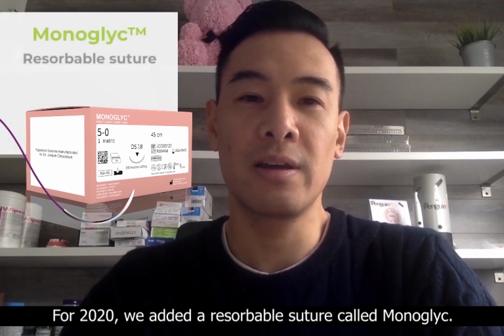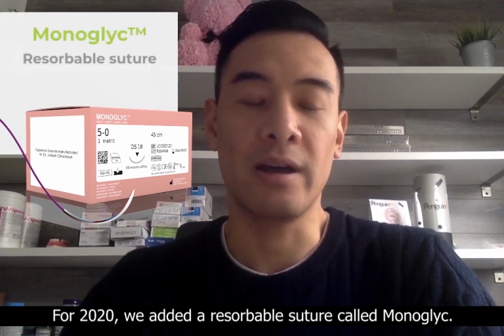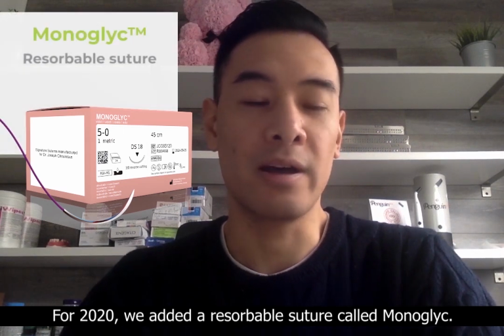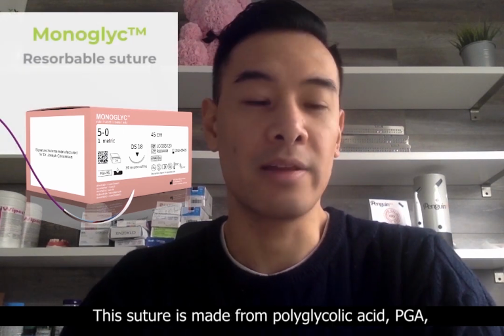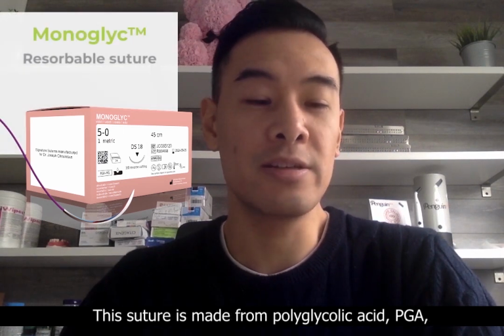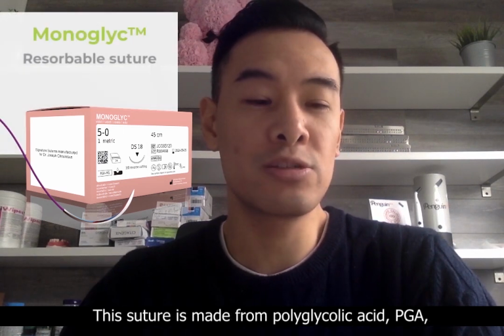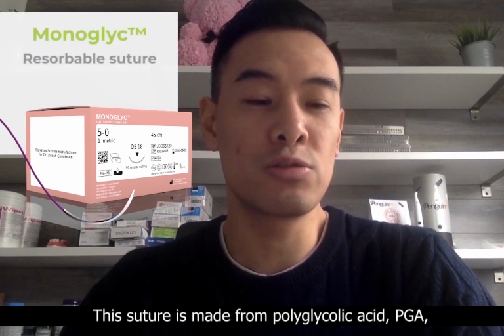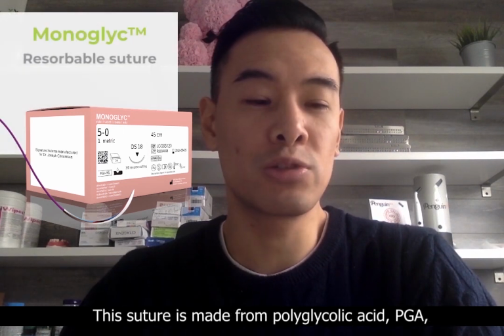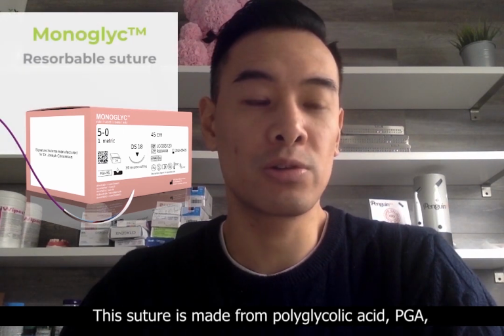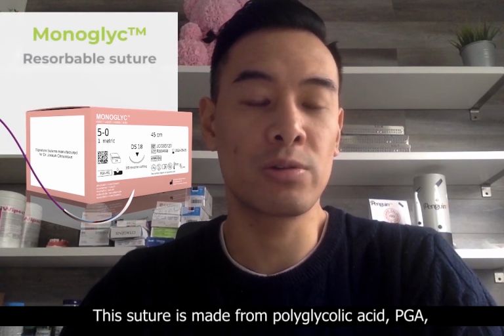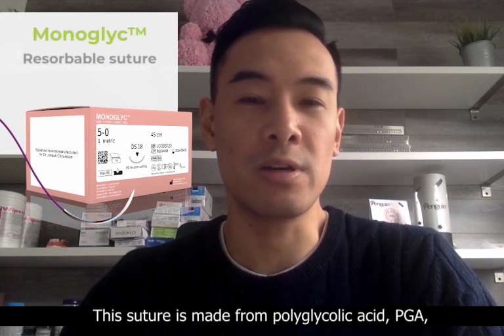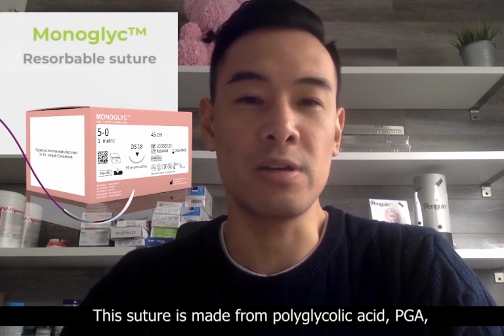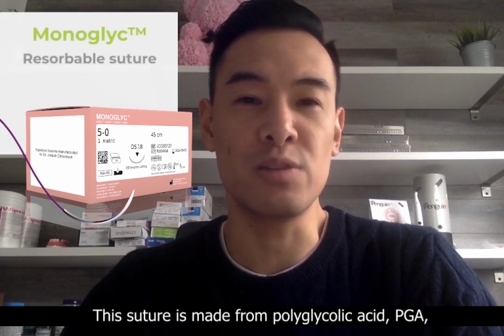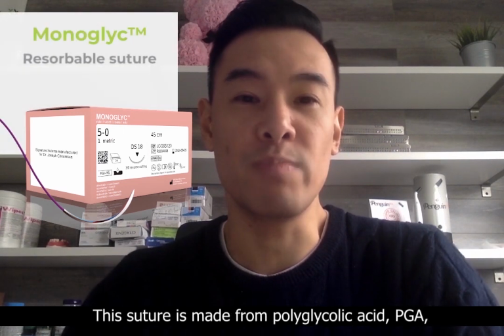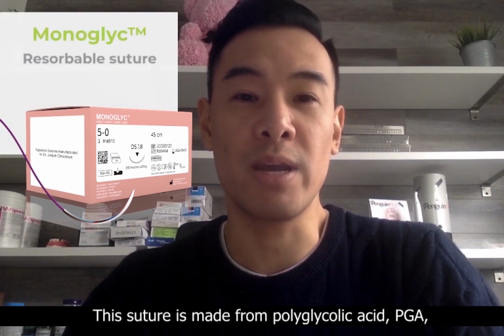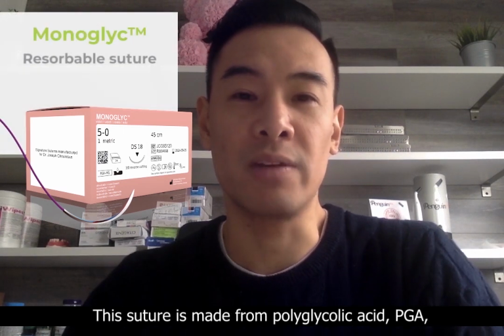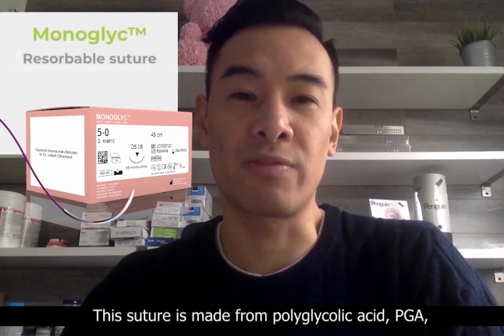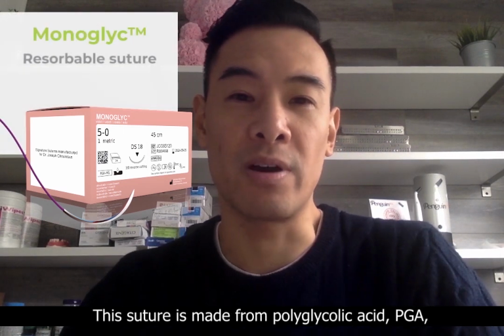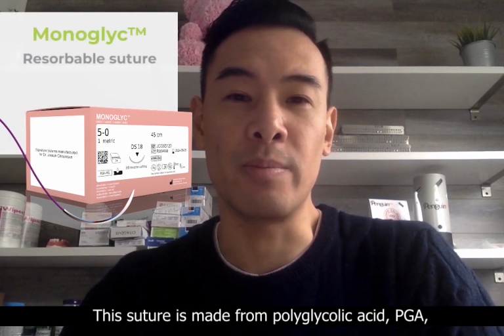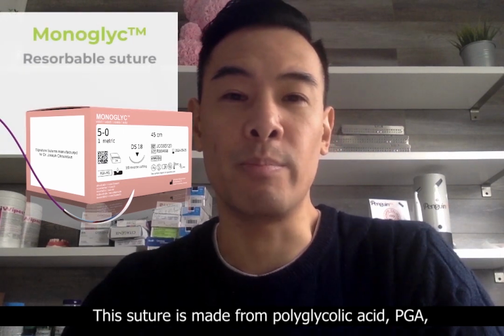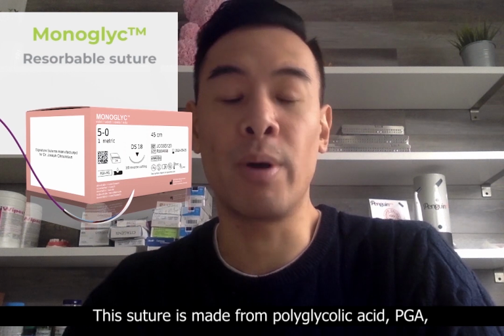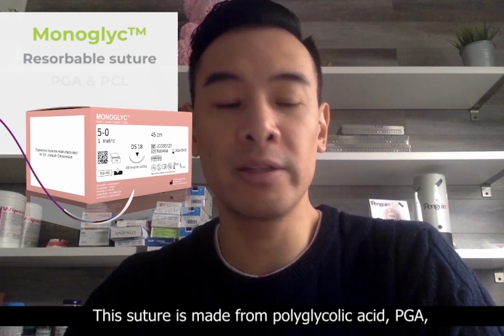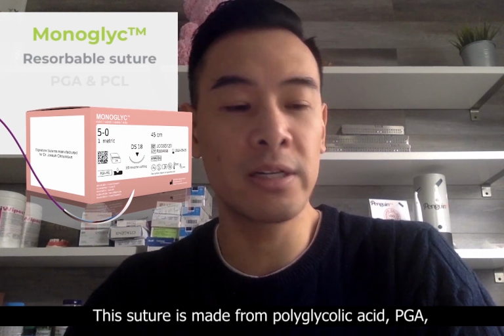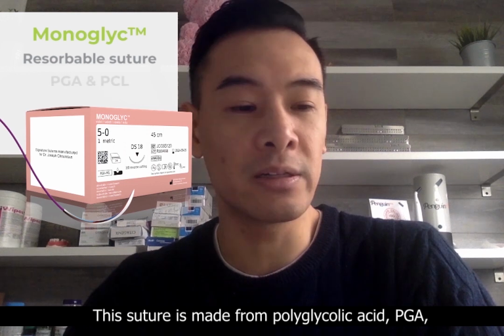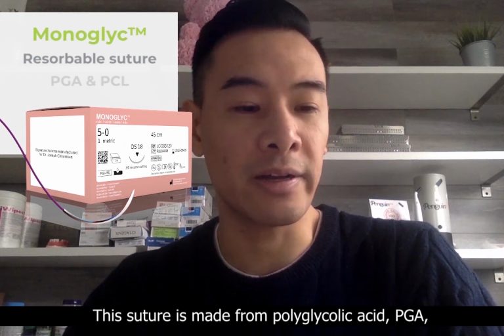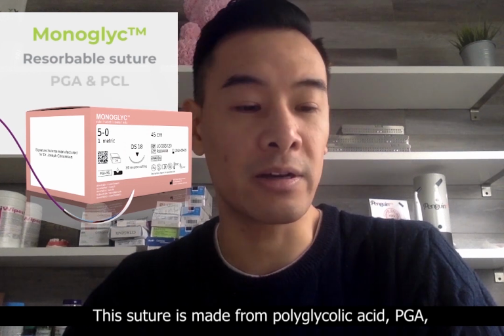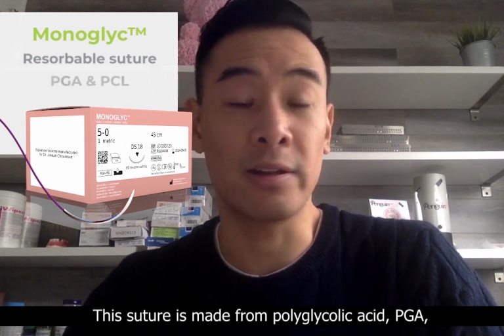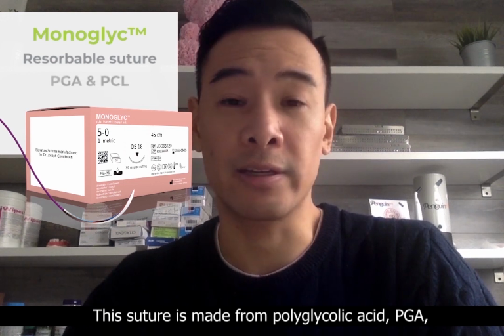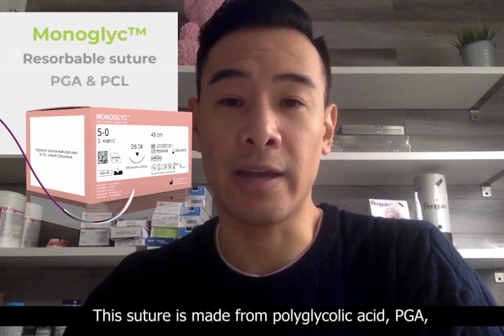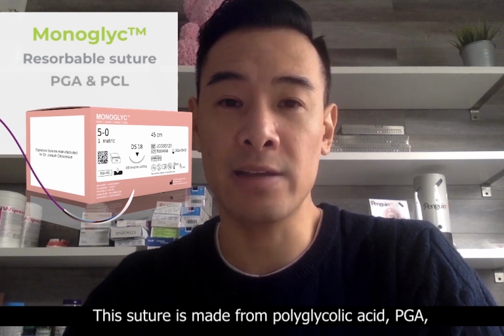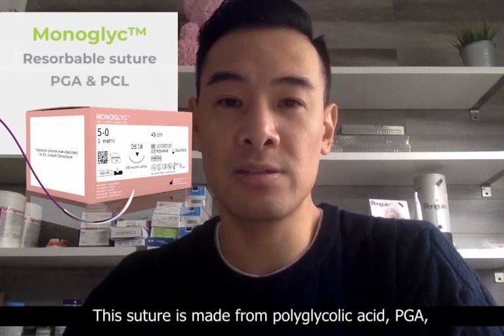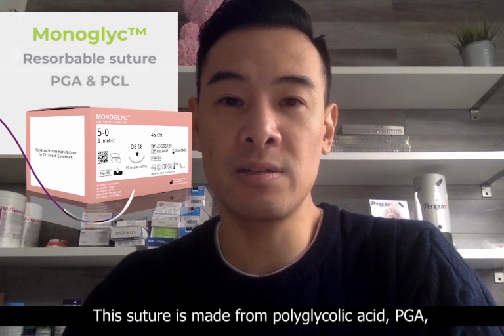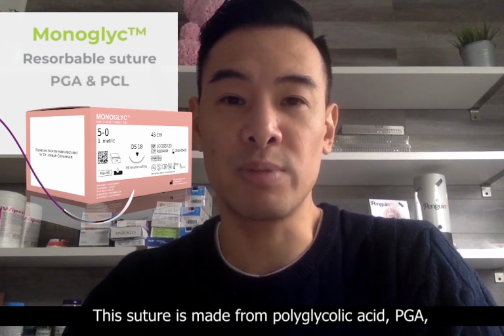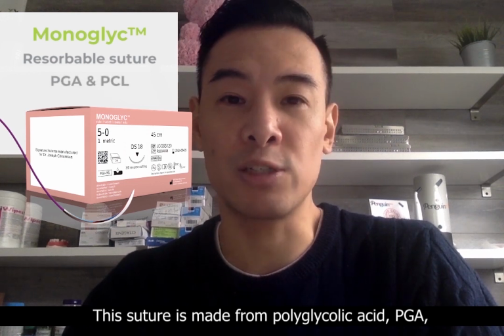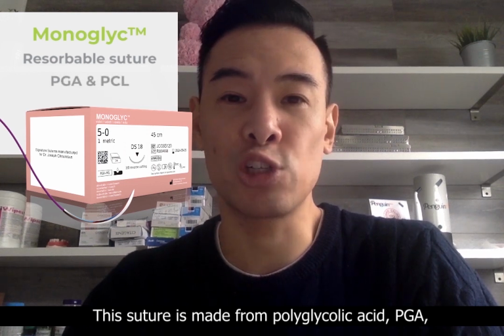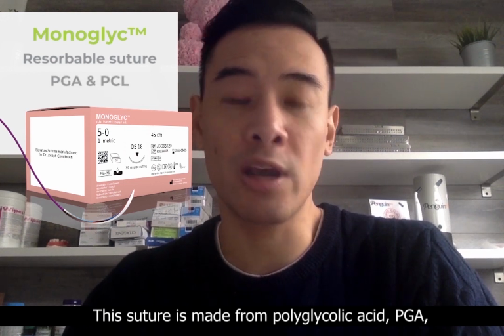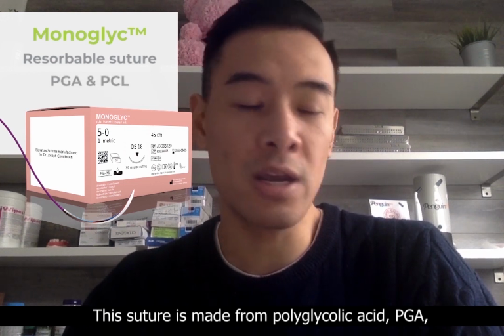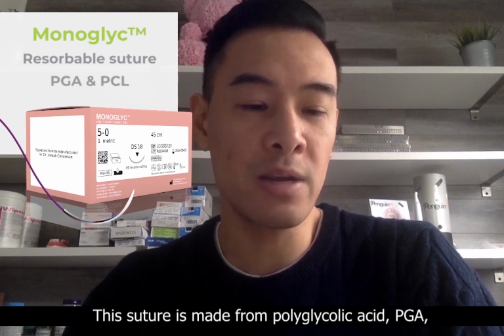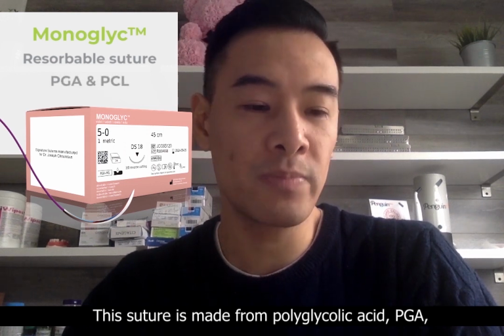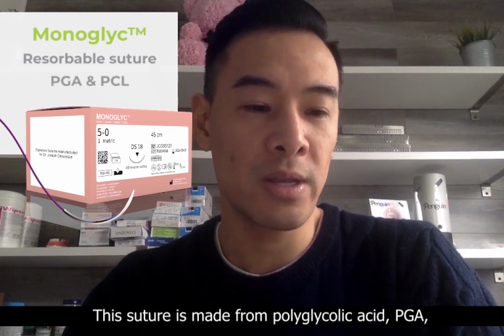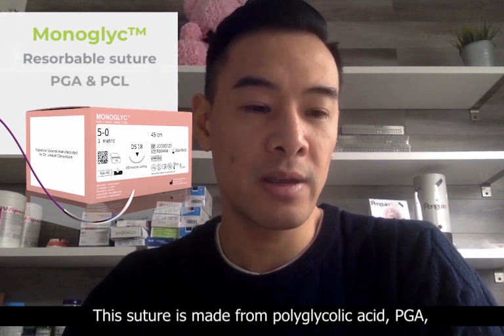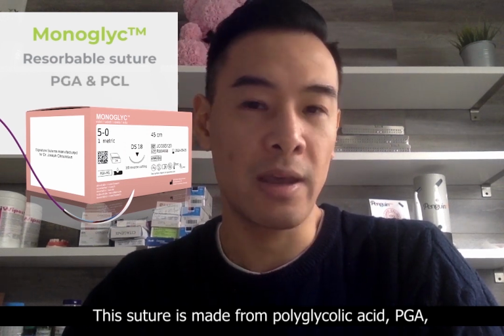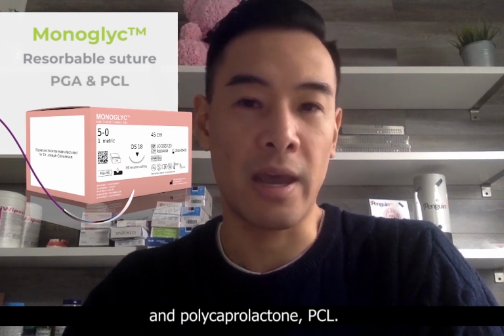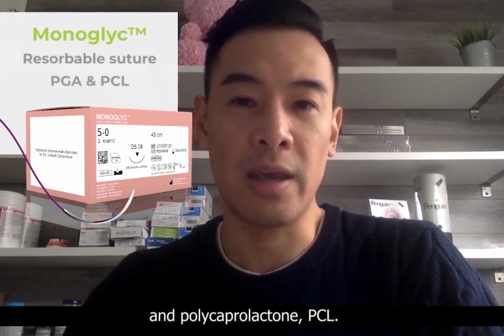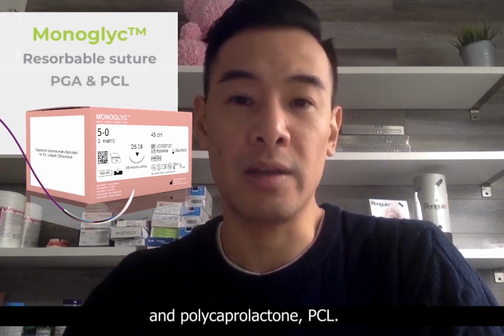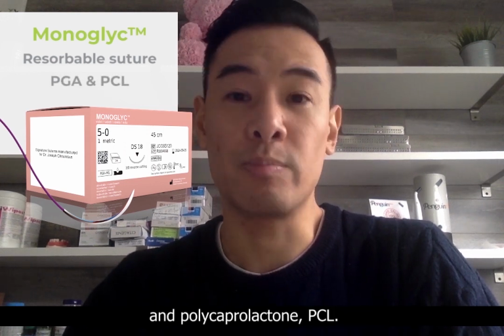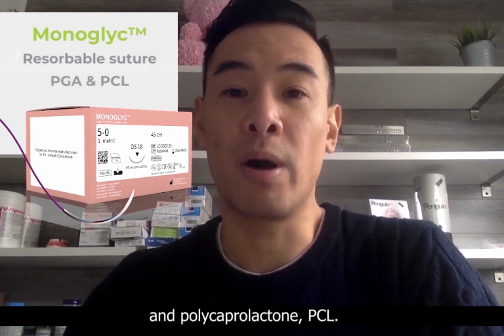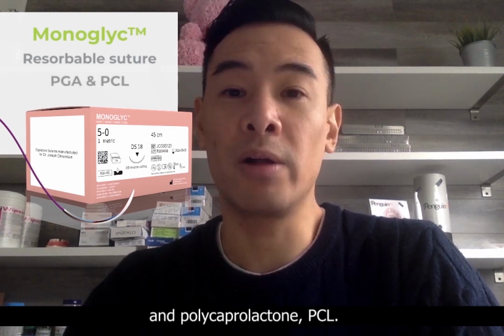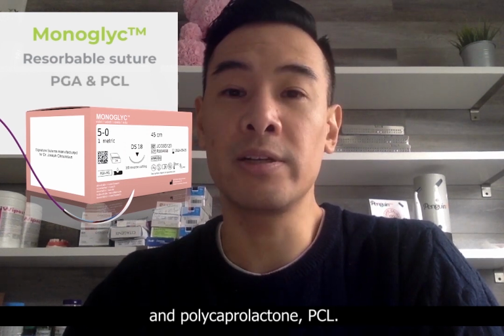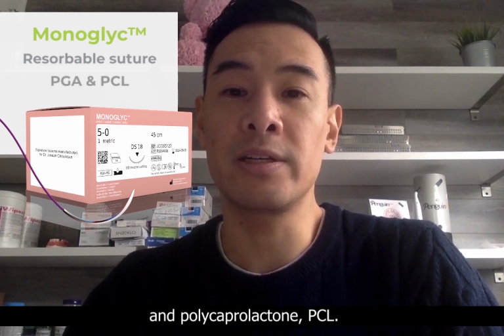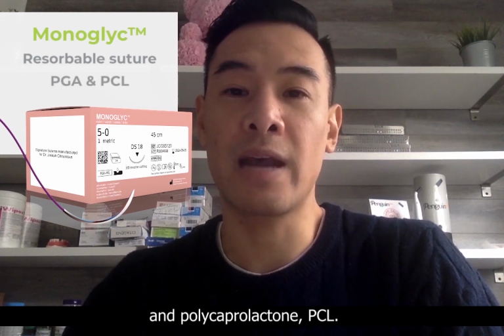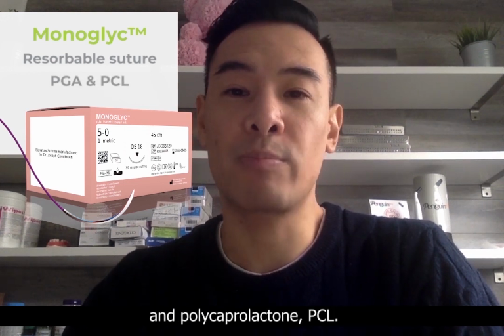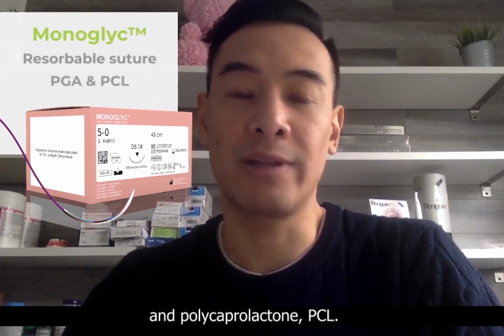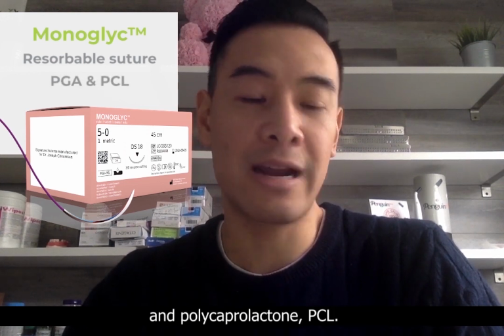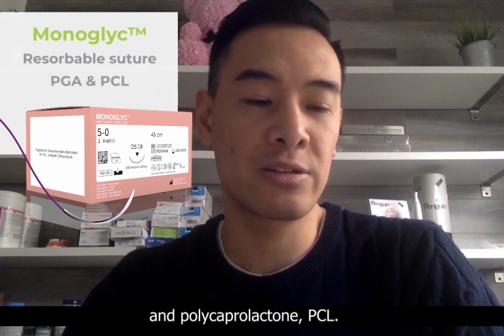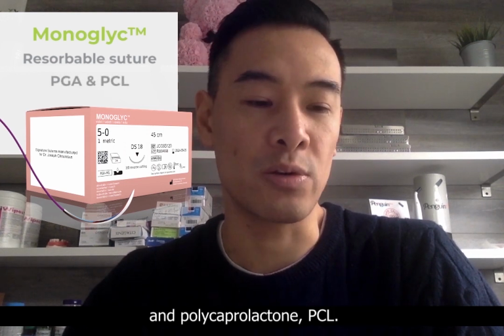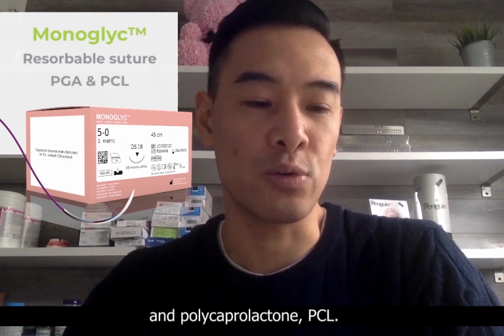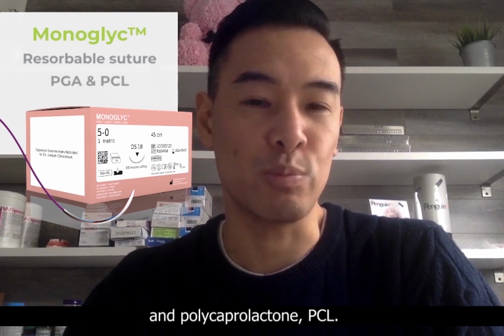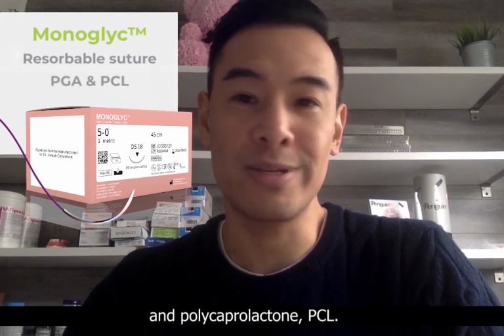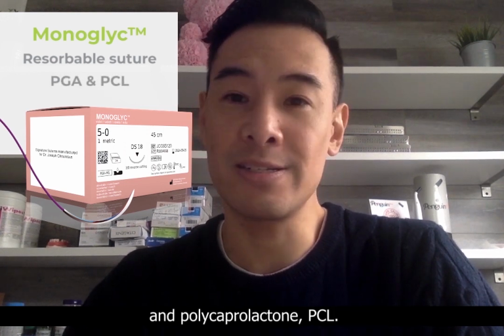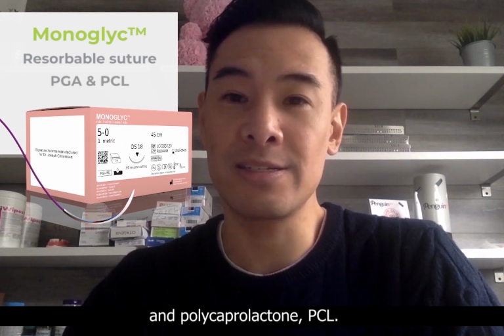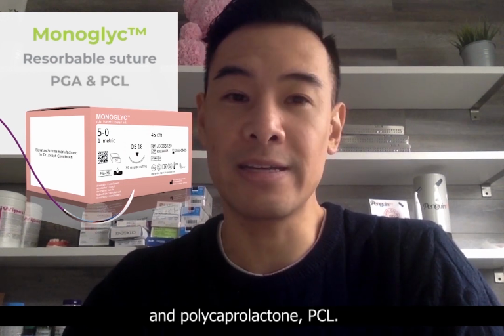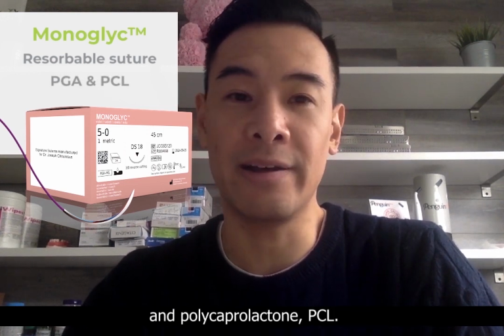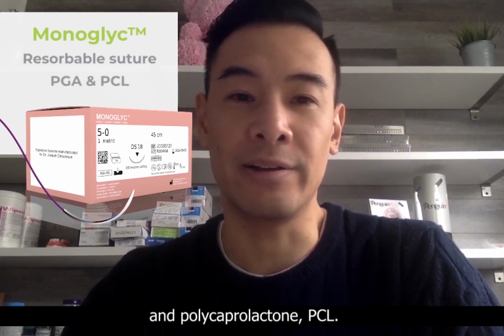This suture is made from polyglycolic acid, PGA, and polycaprolactone, PCL.